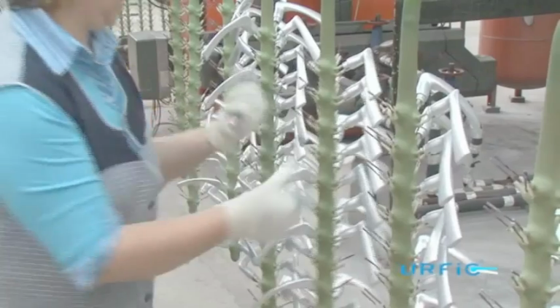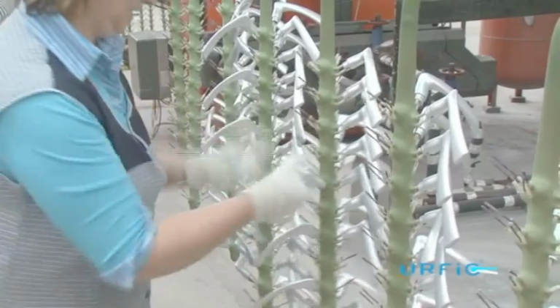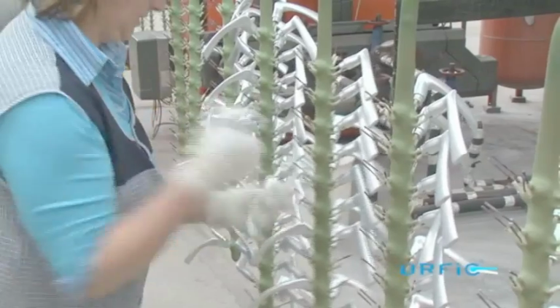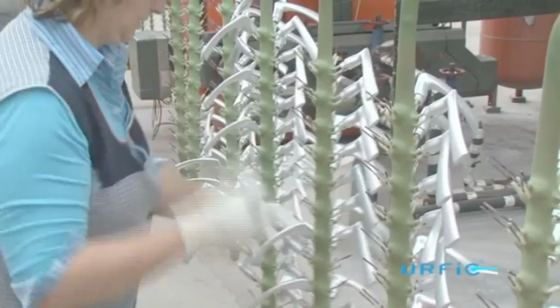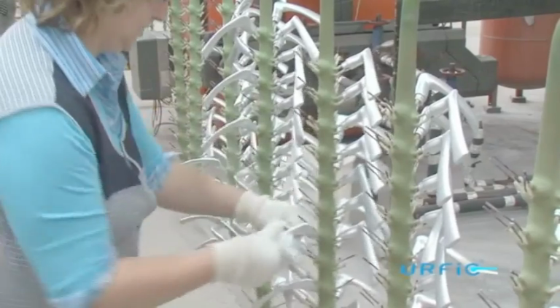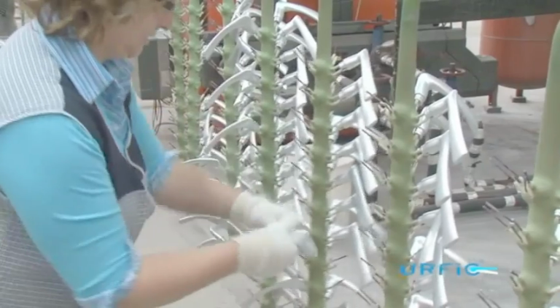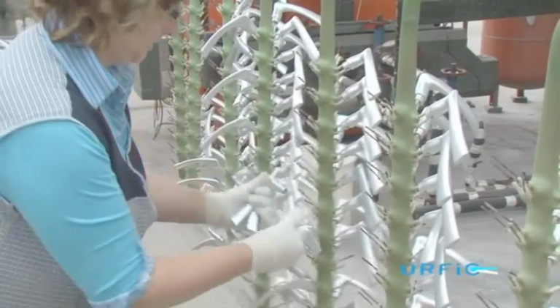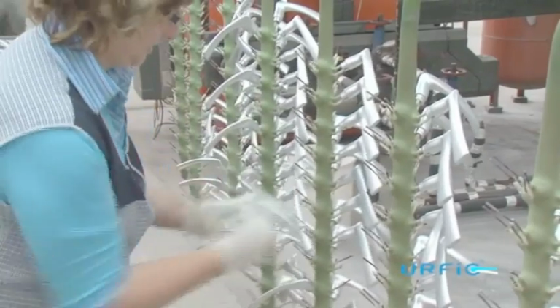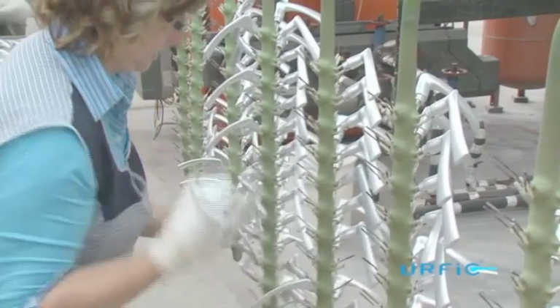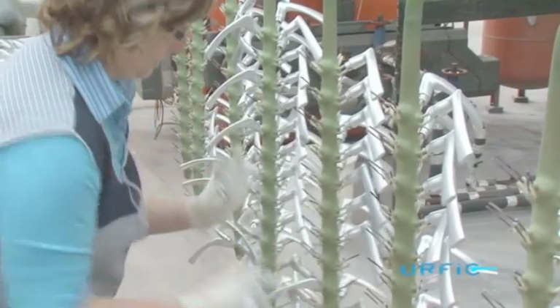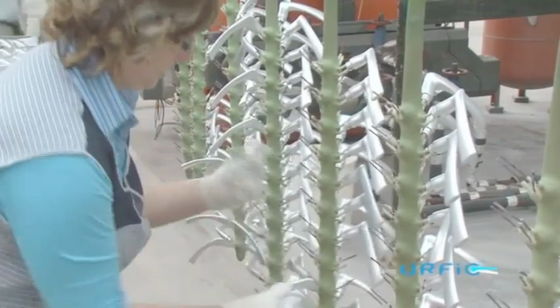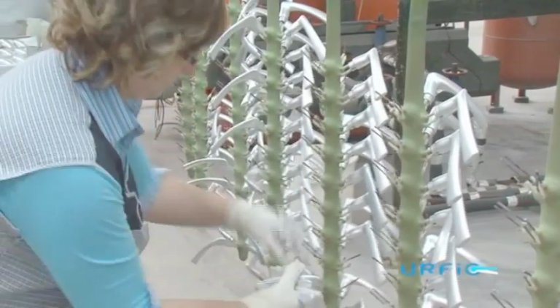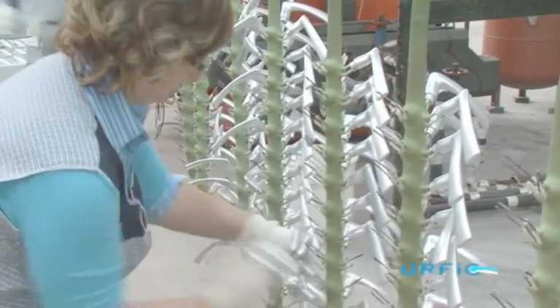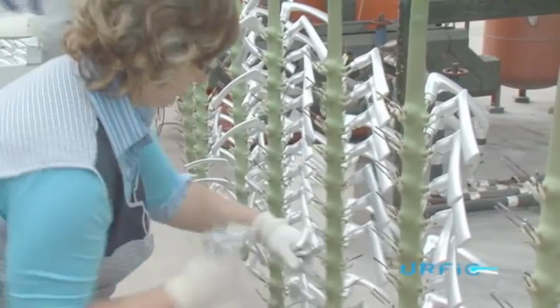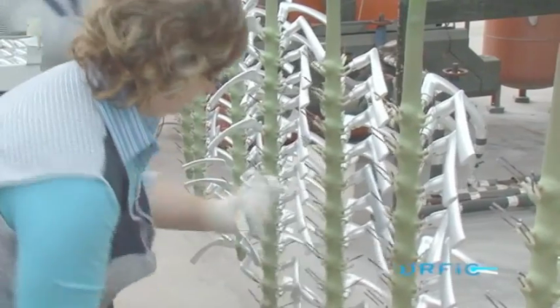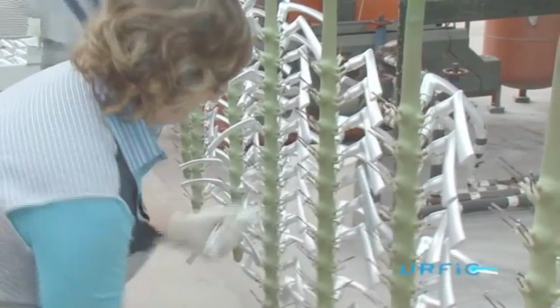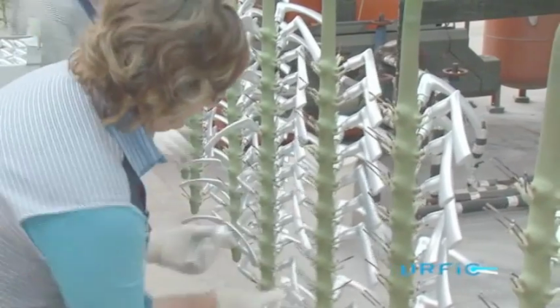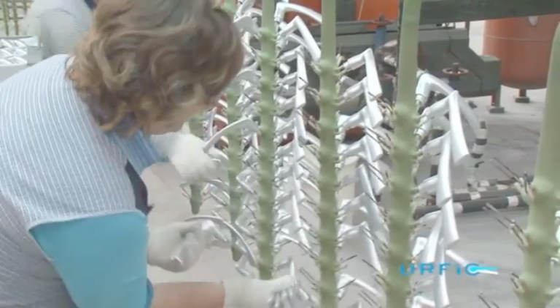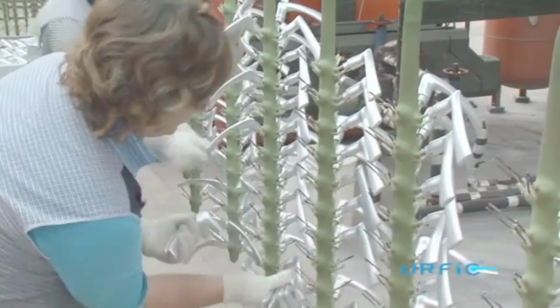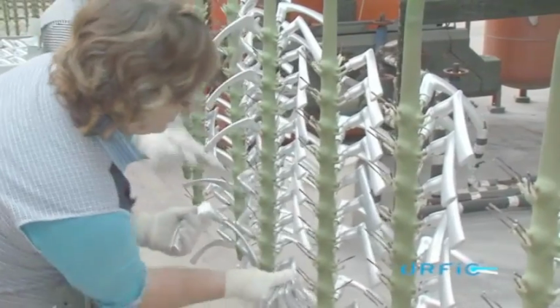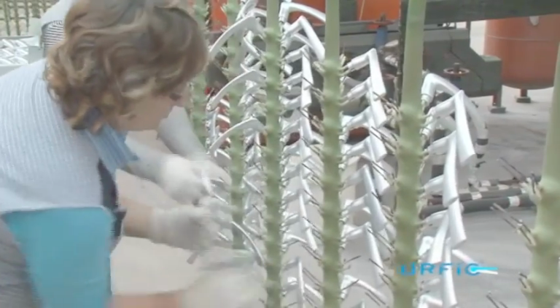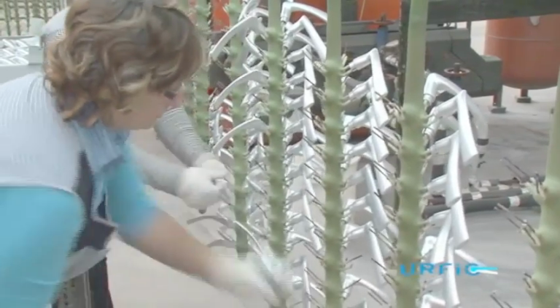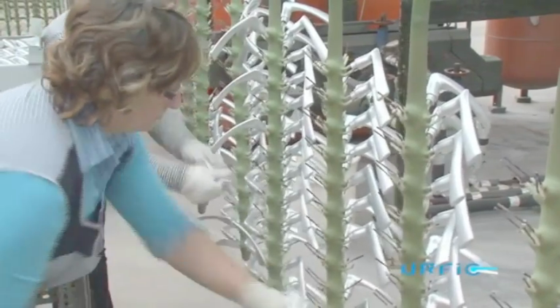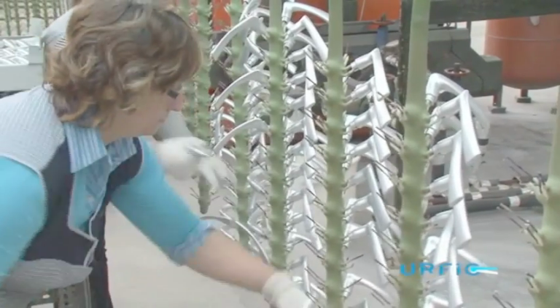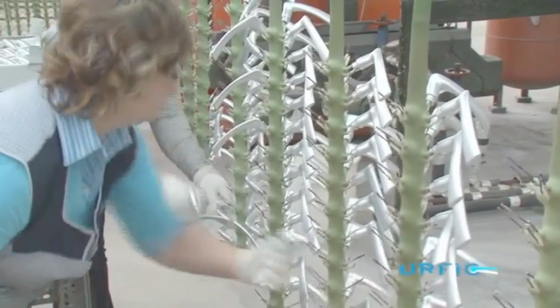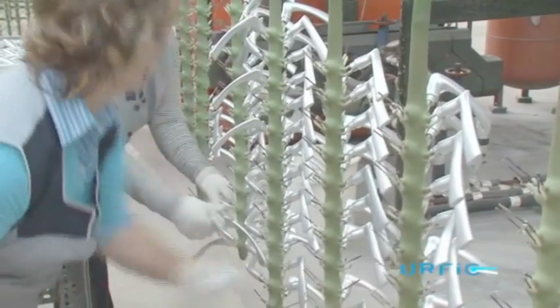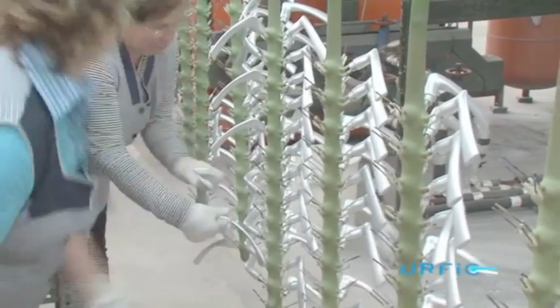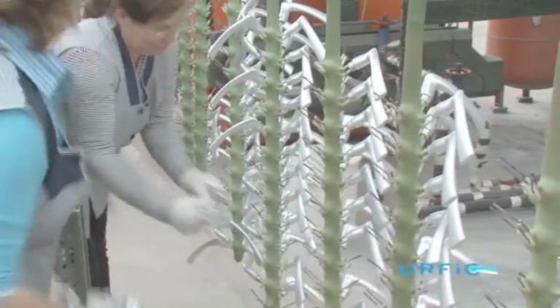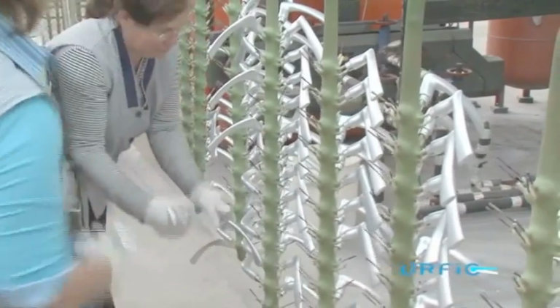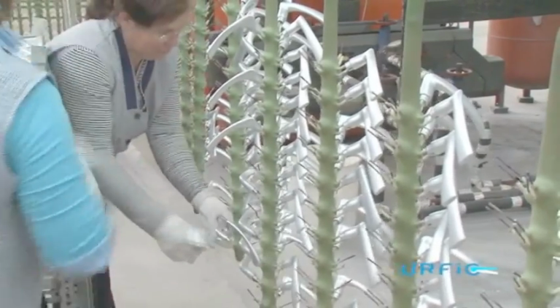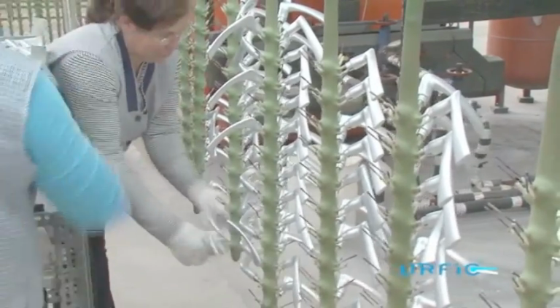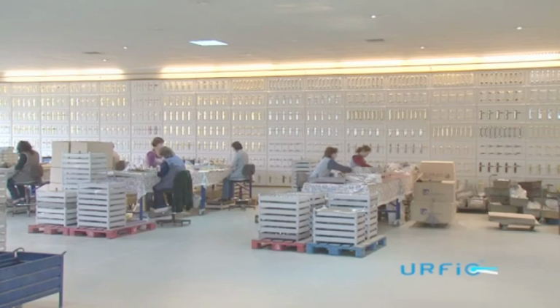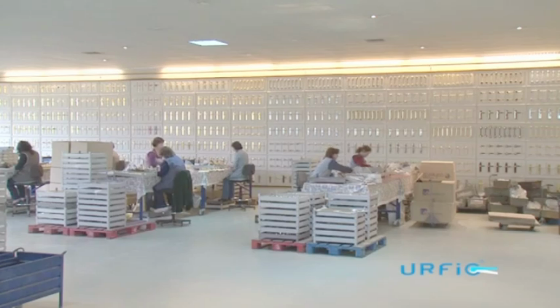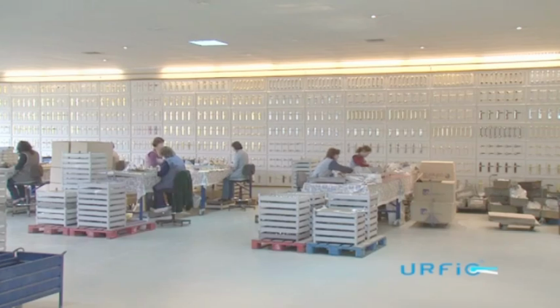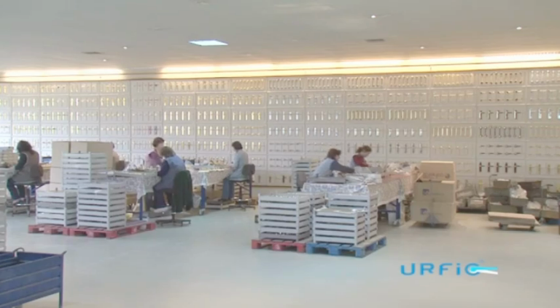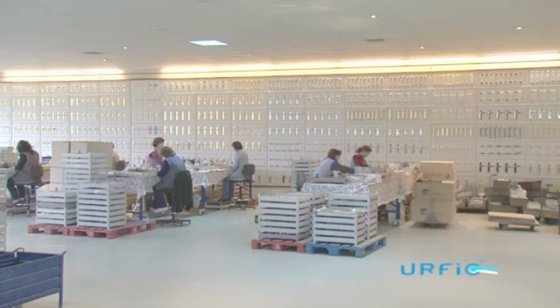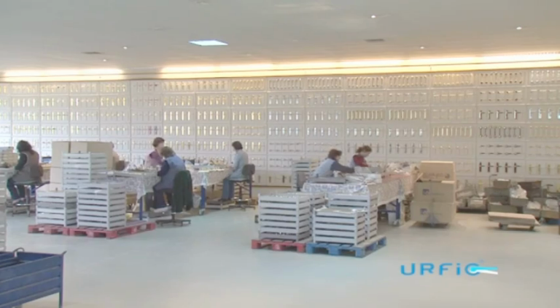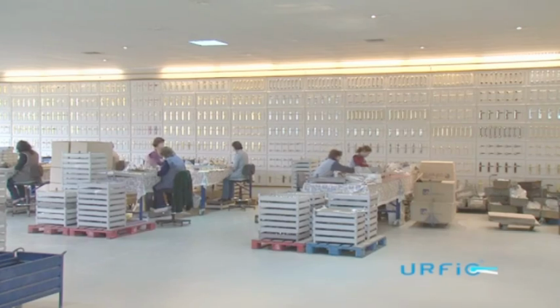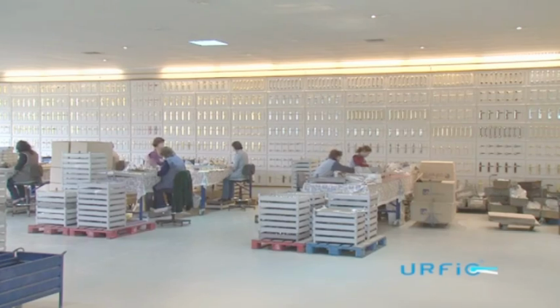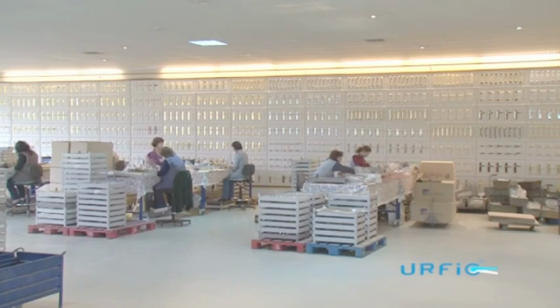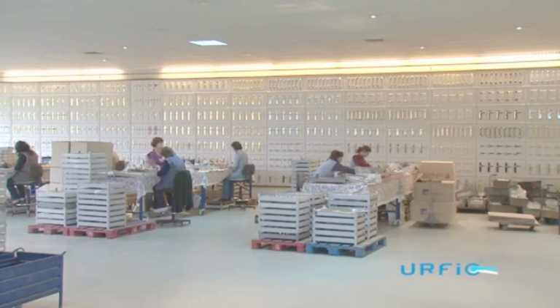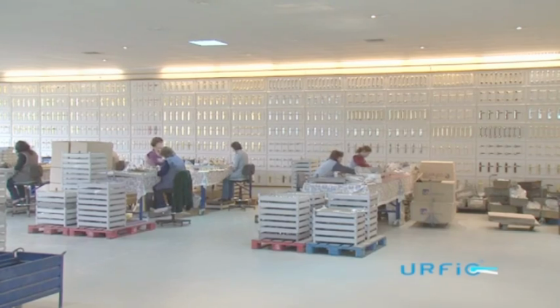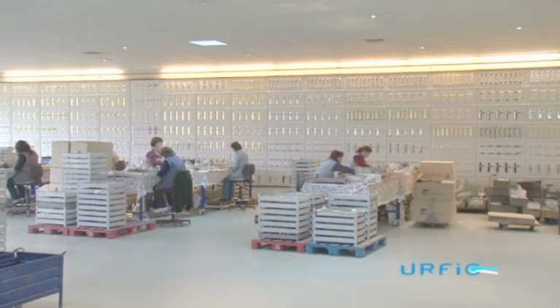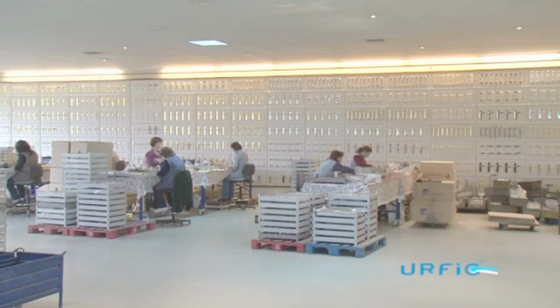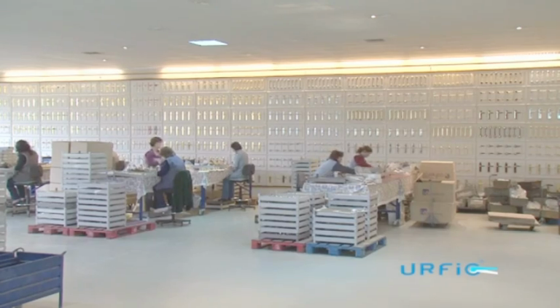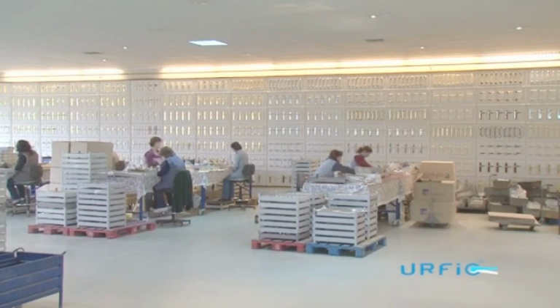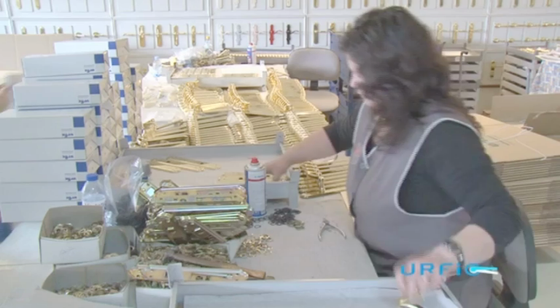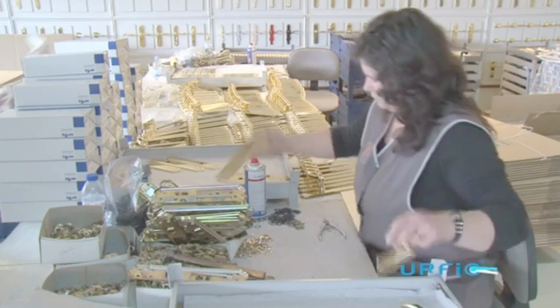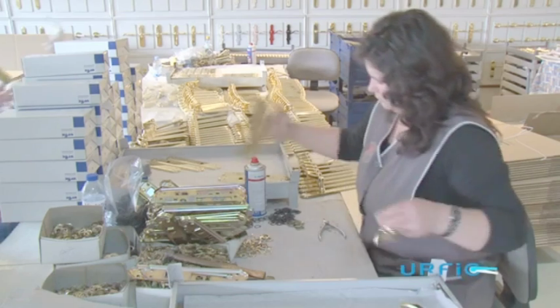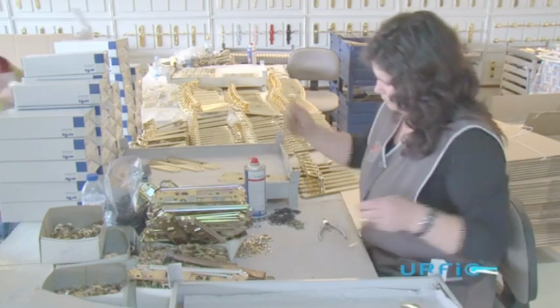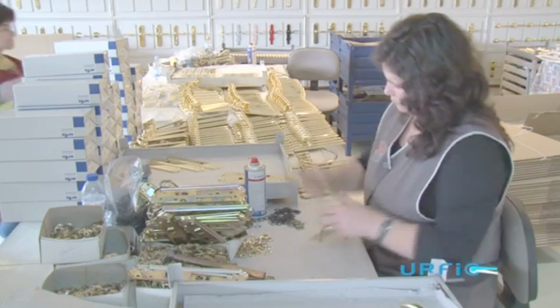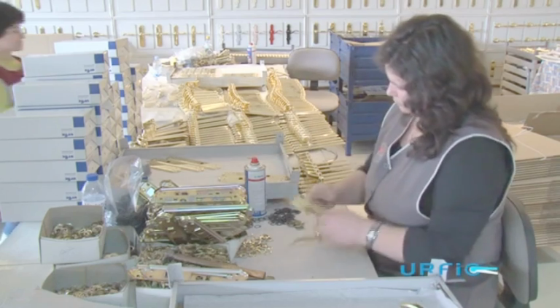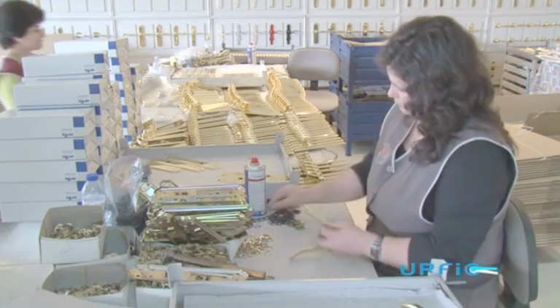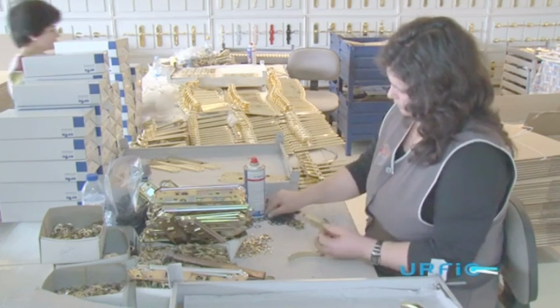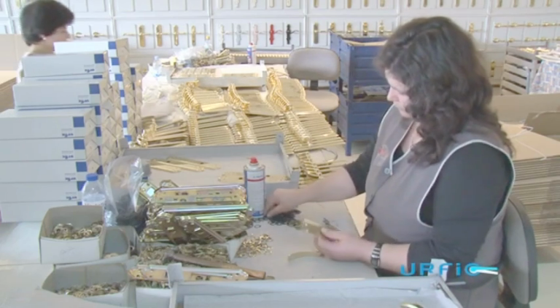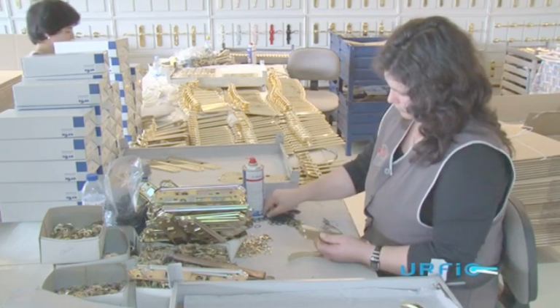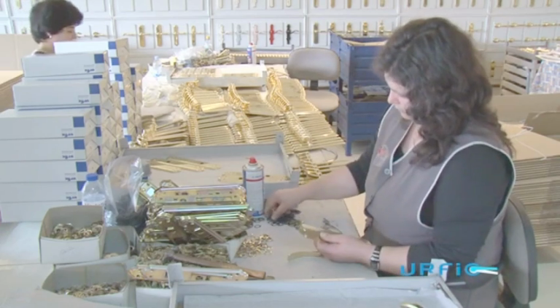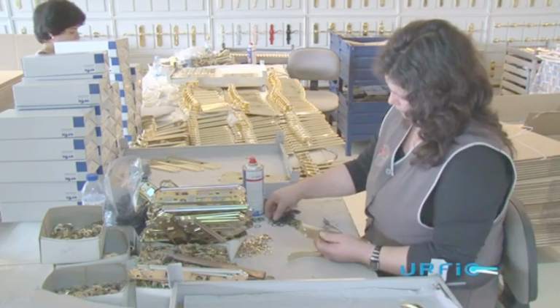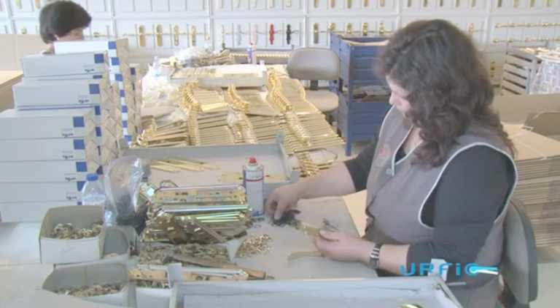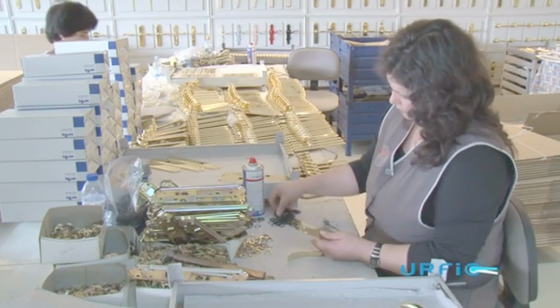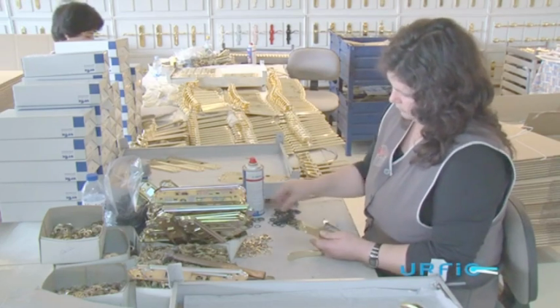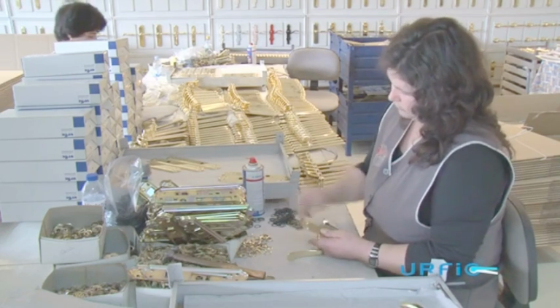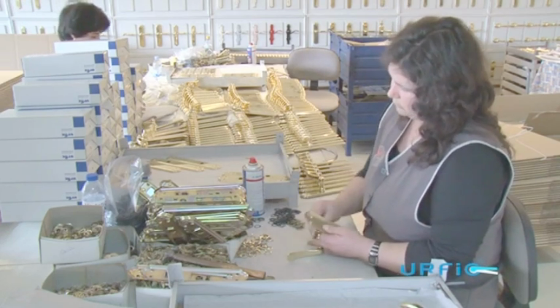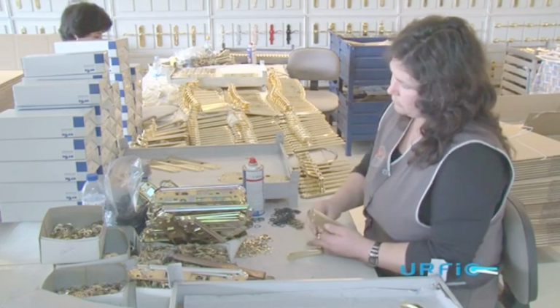After the finishing process is complete, products are manually assembled and passed through our quality assurance testing before being packaged and distributed.